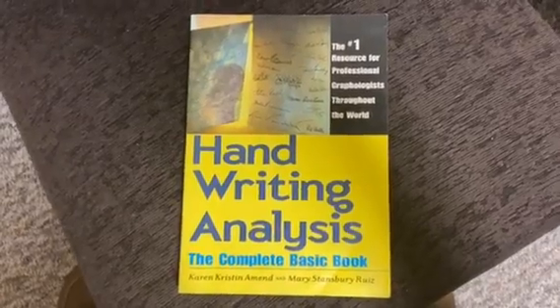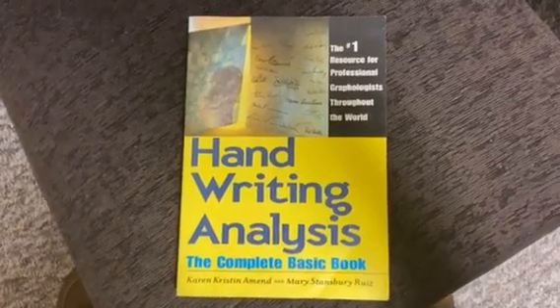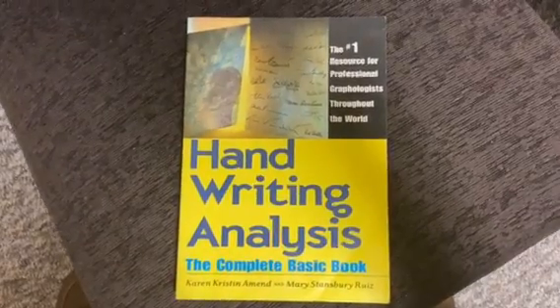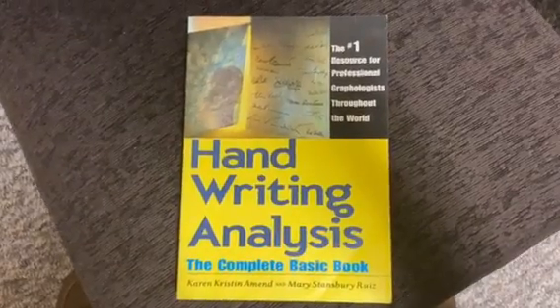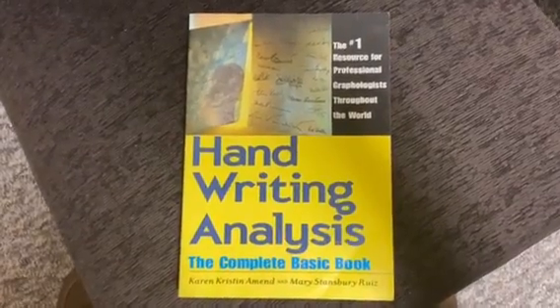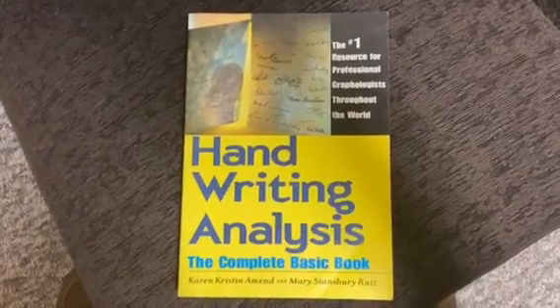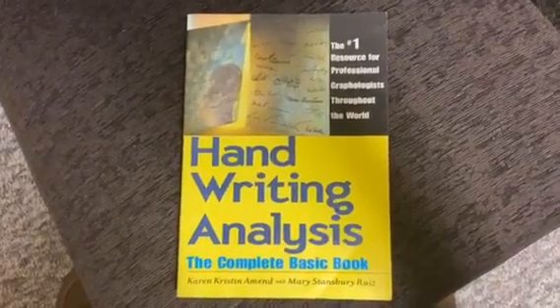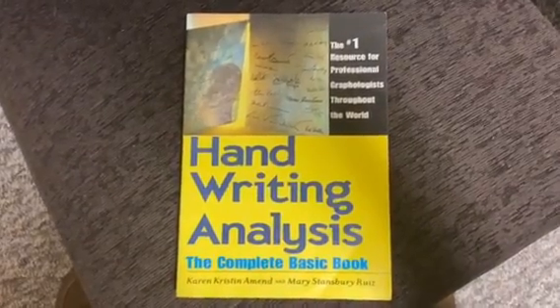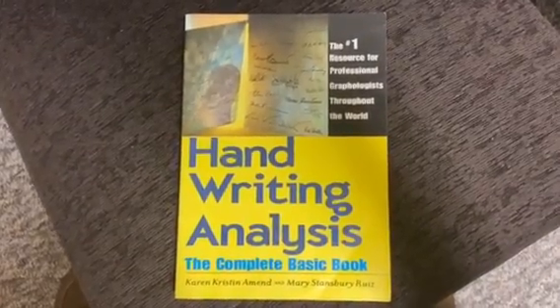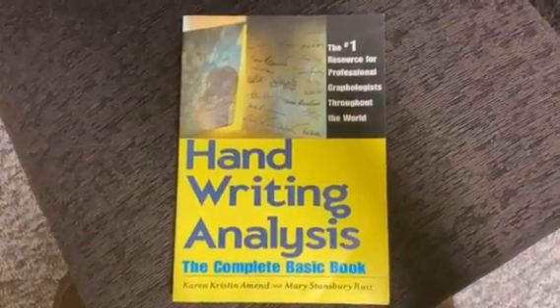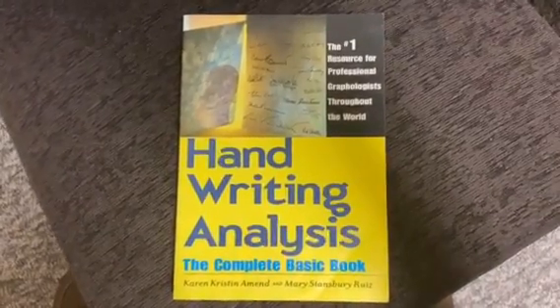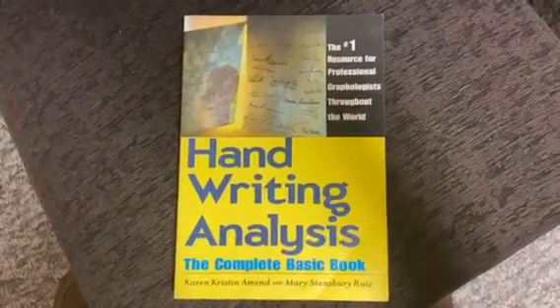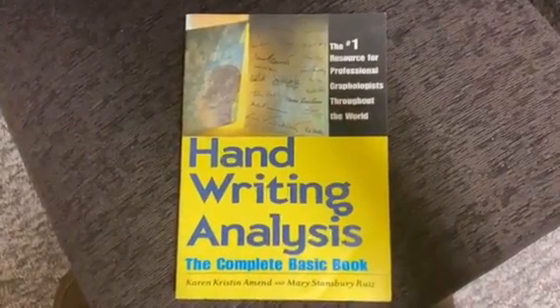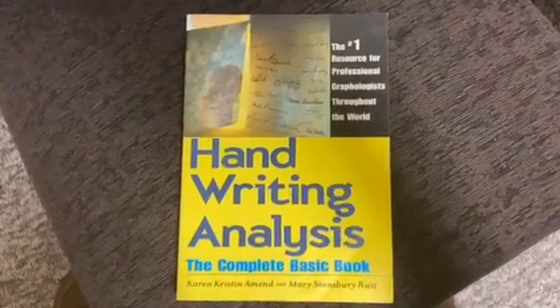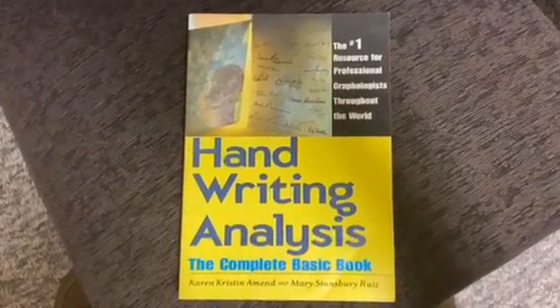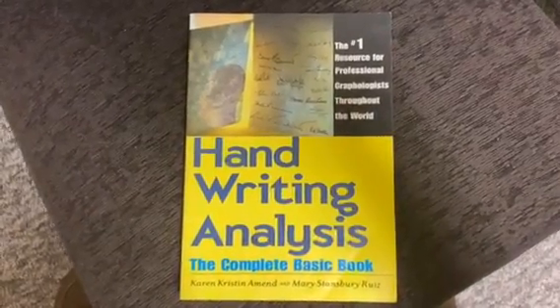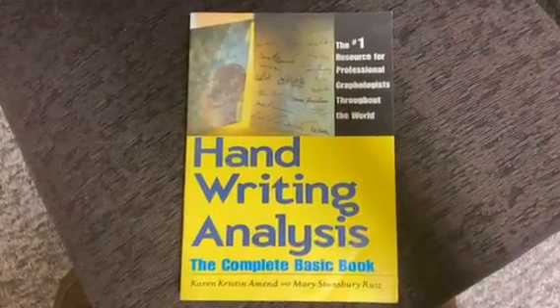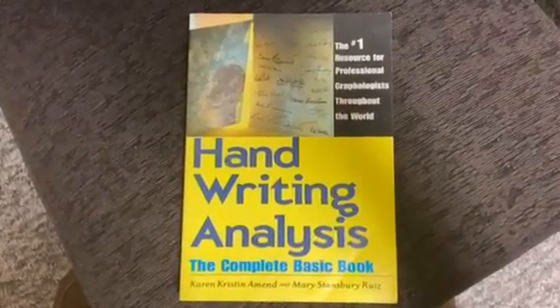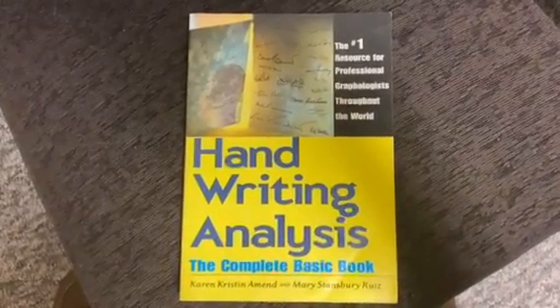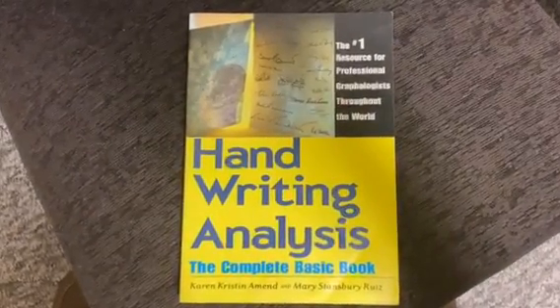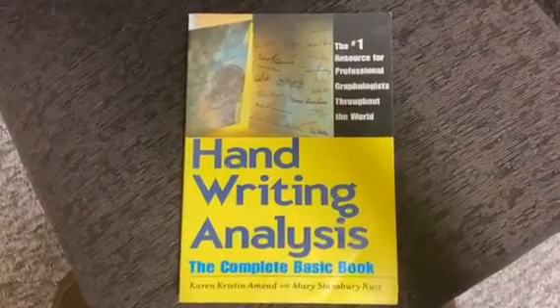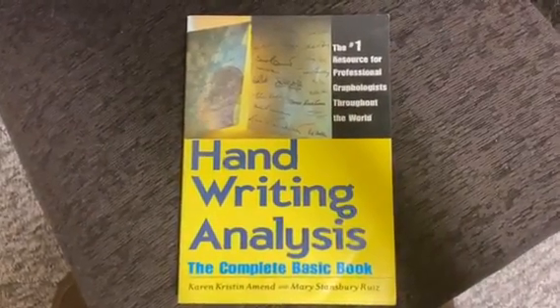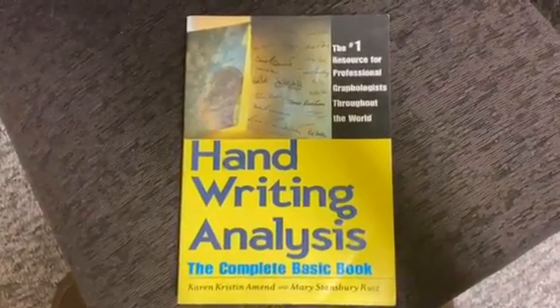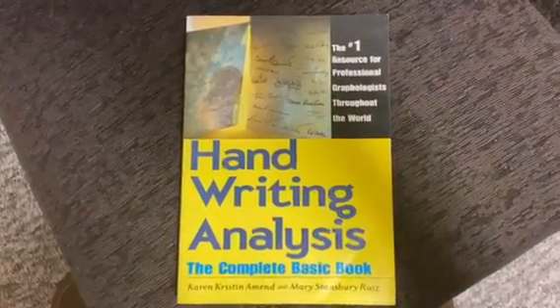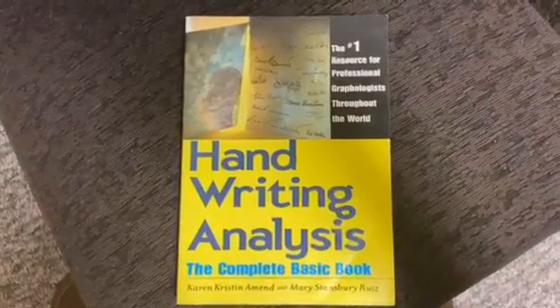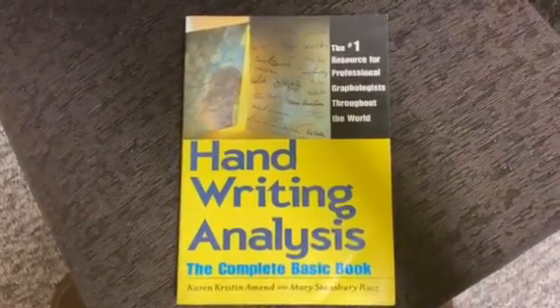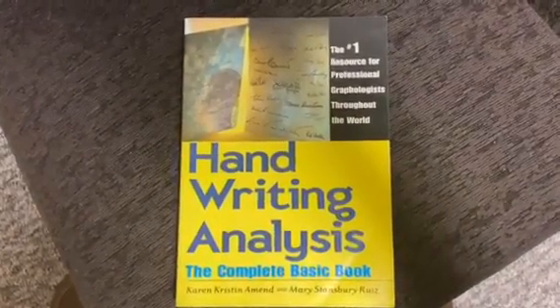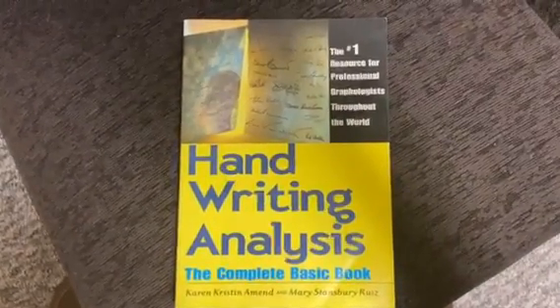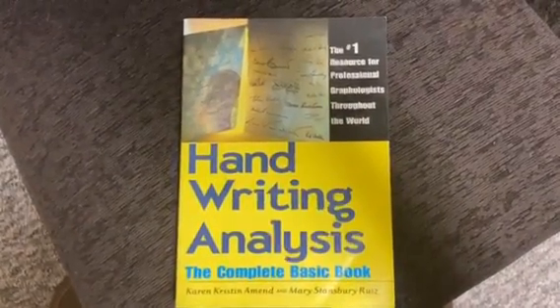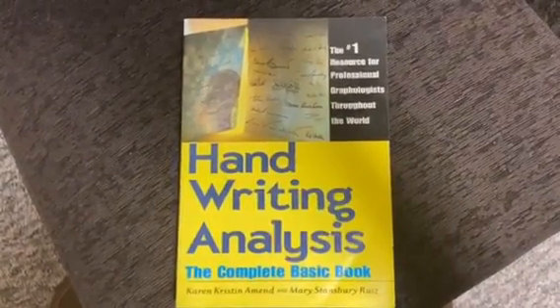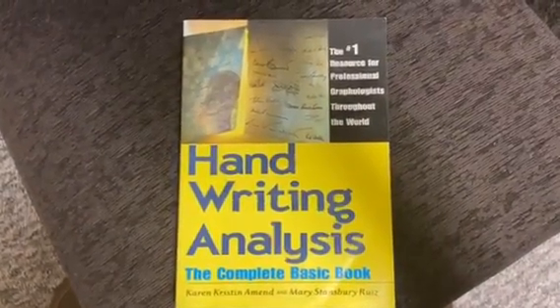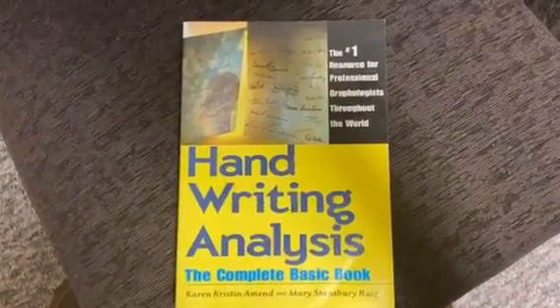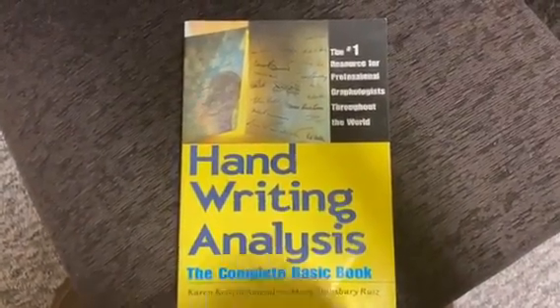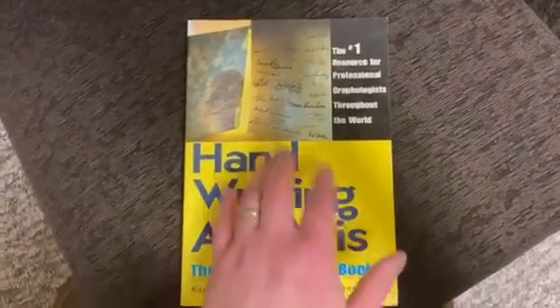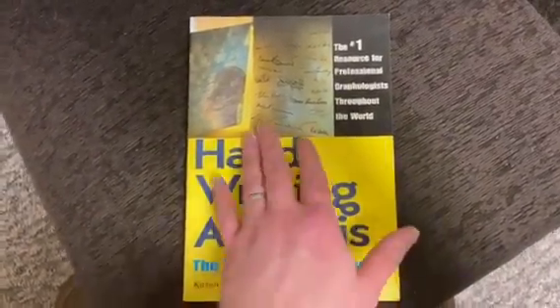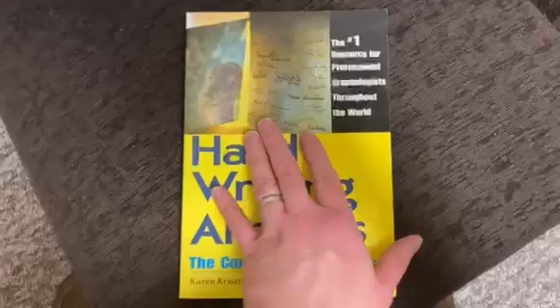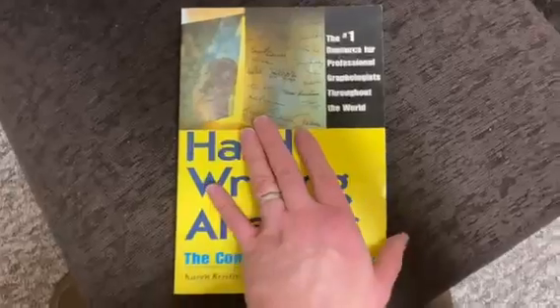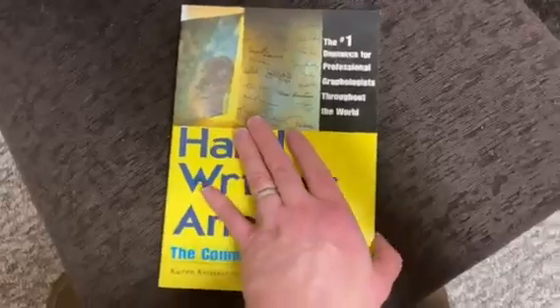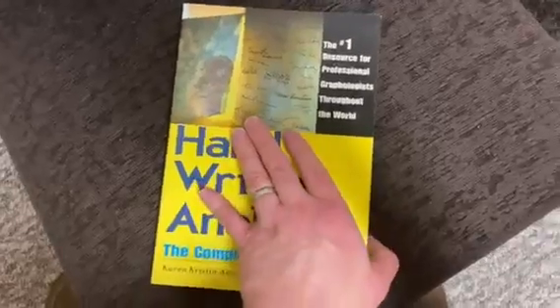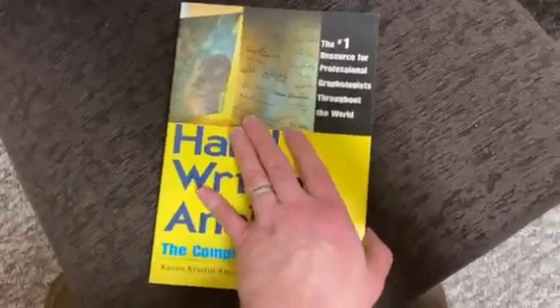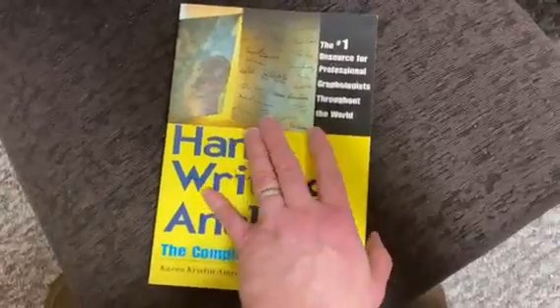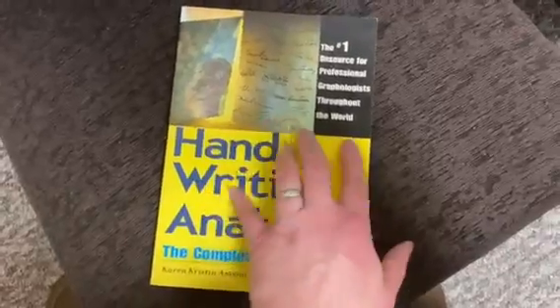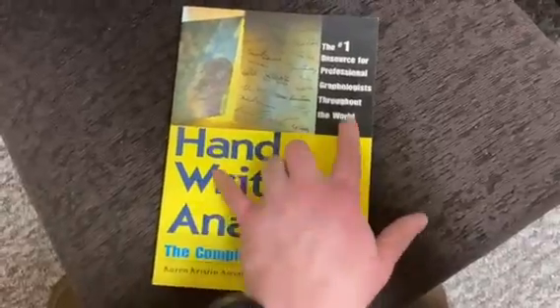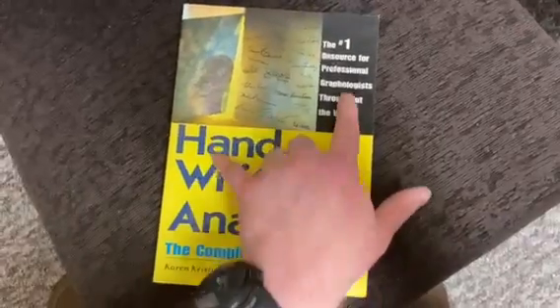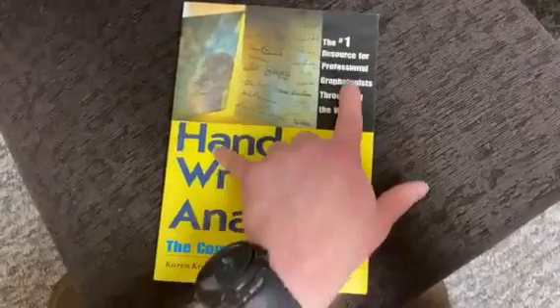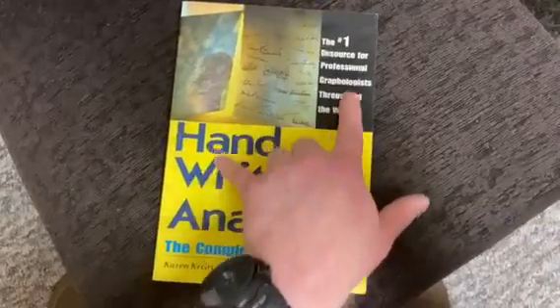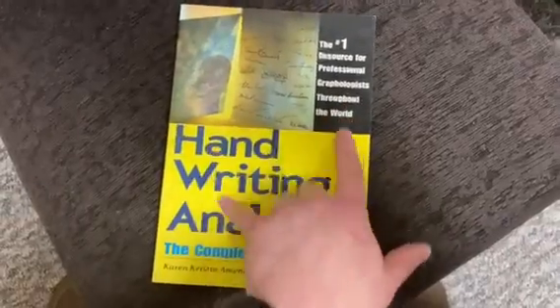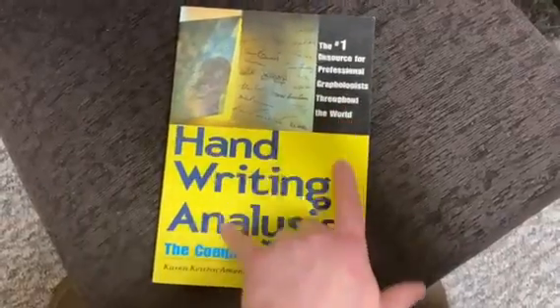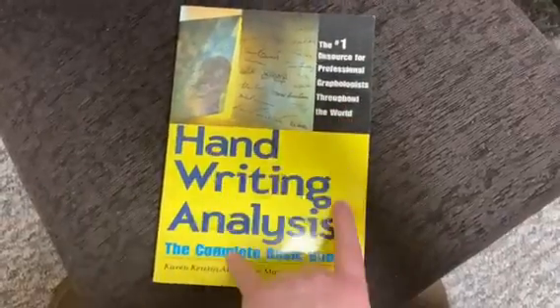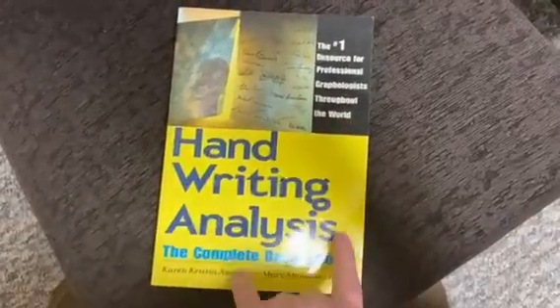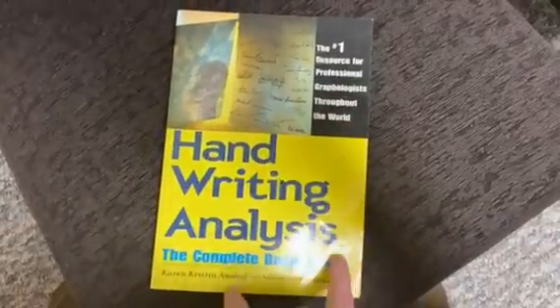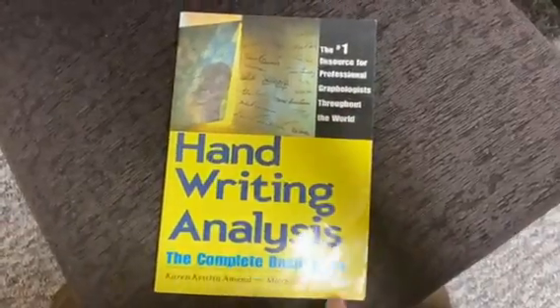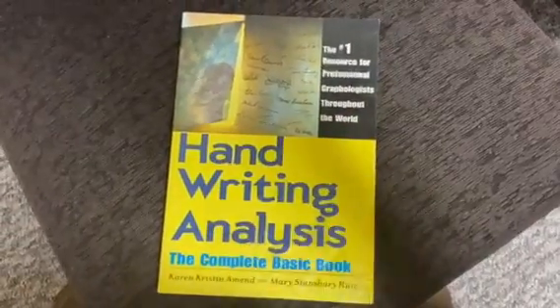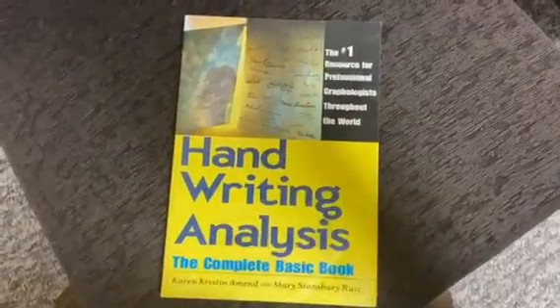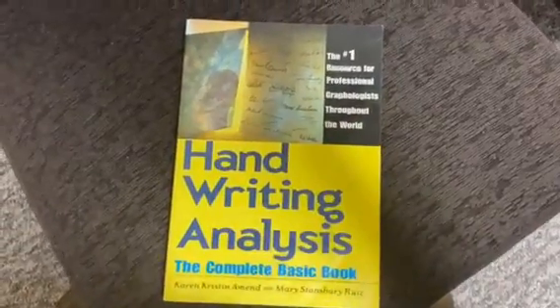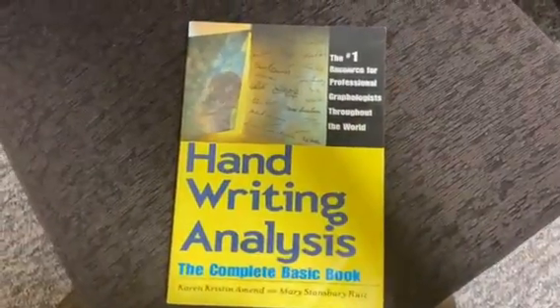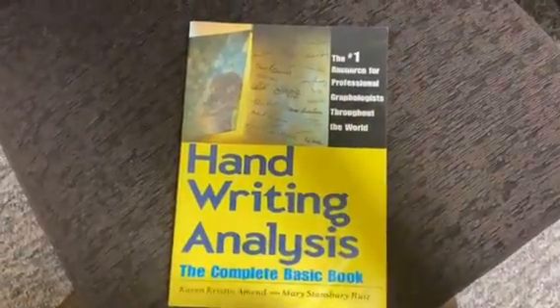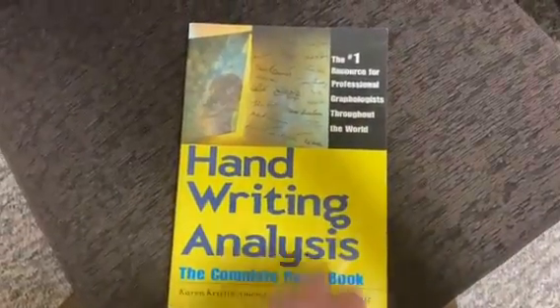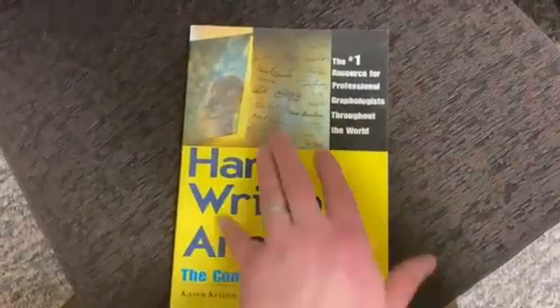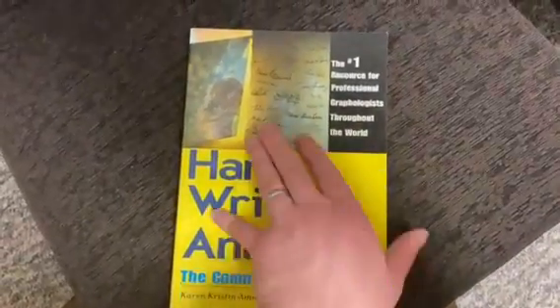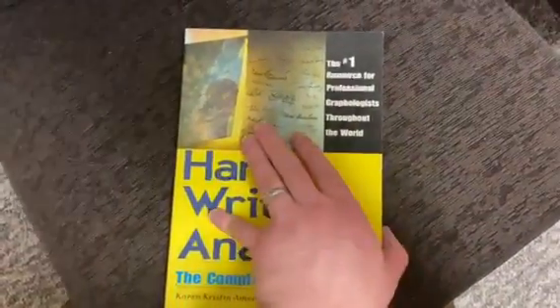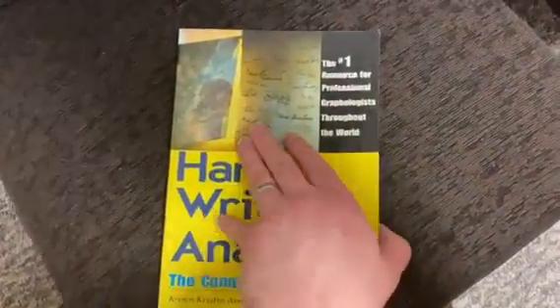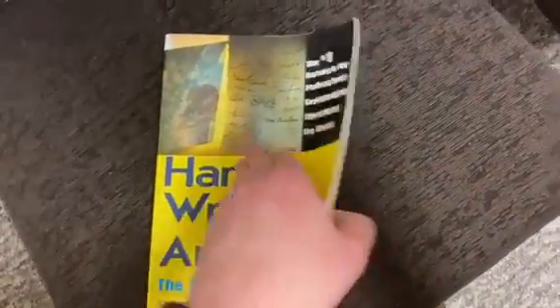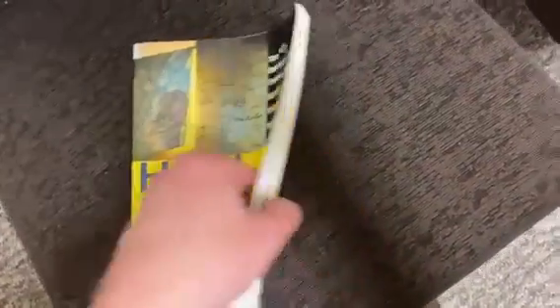Wow, this is a really cool book. Handwriting Analysis: The Complete Basic Book — the number one resource for professionals and graphologists throughout the world.